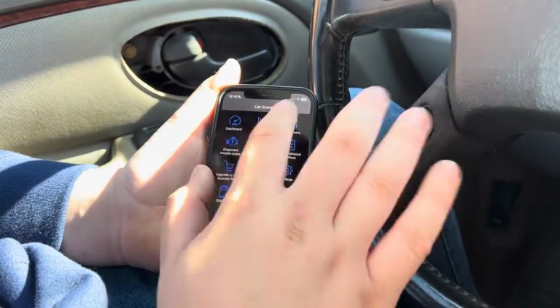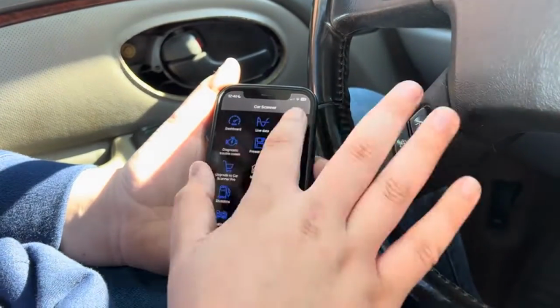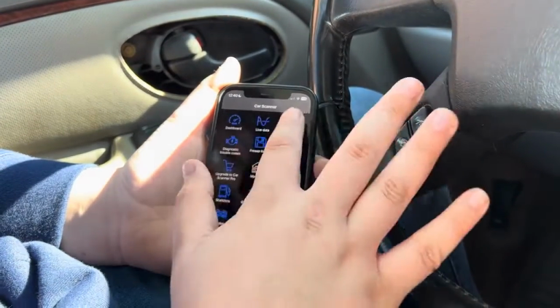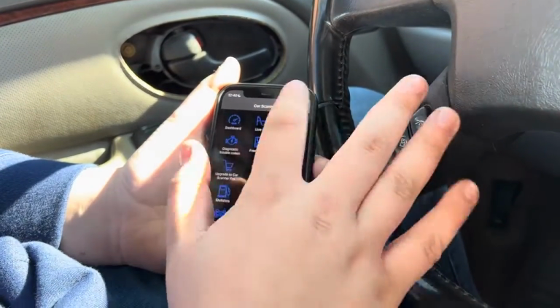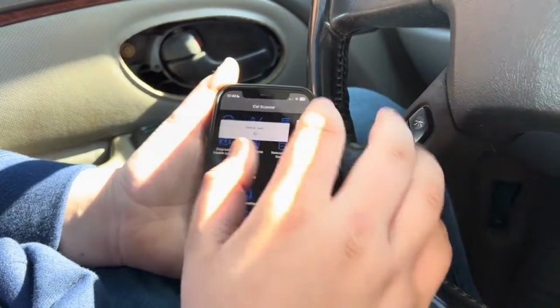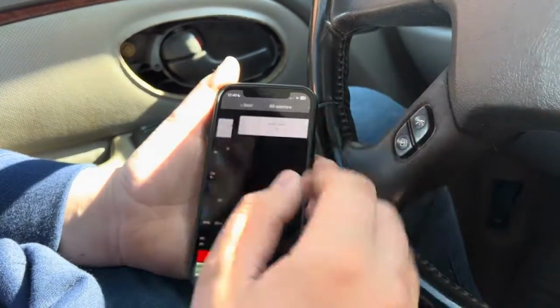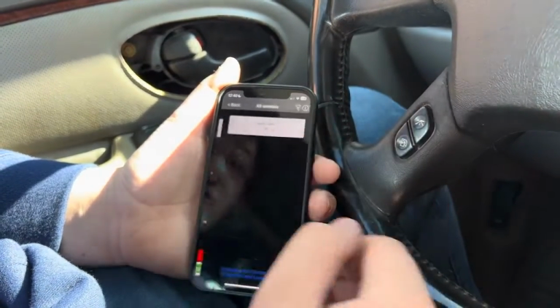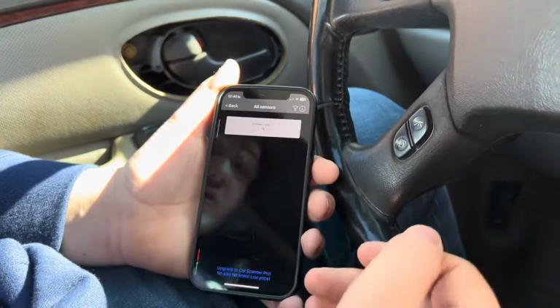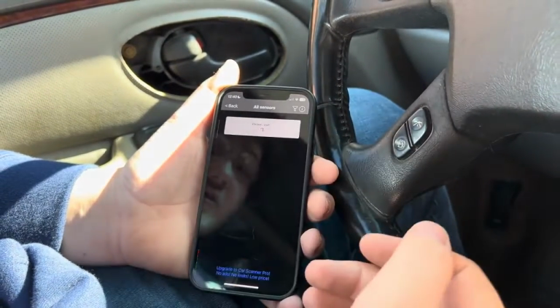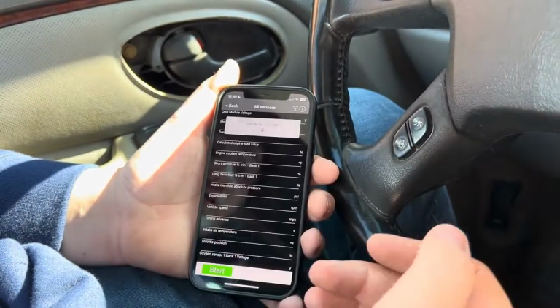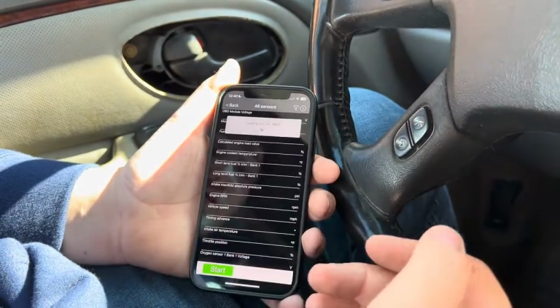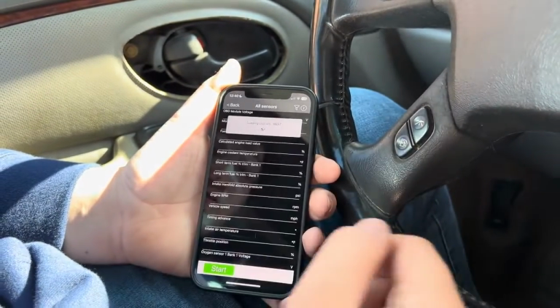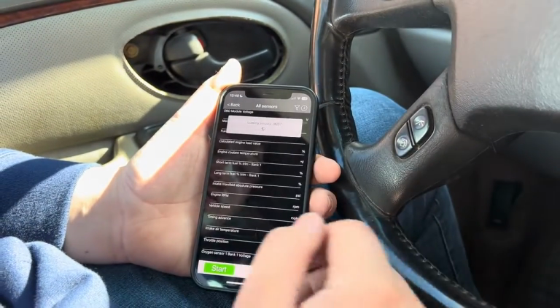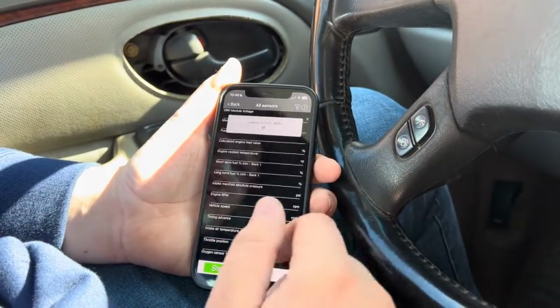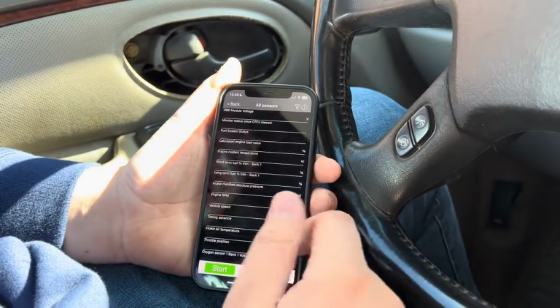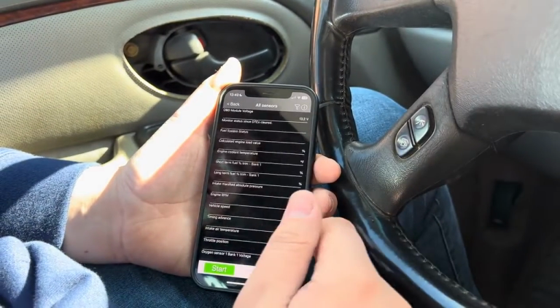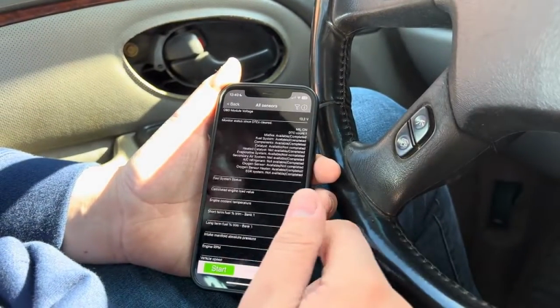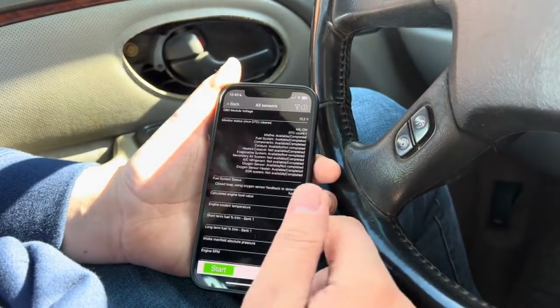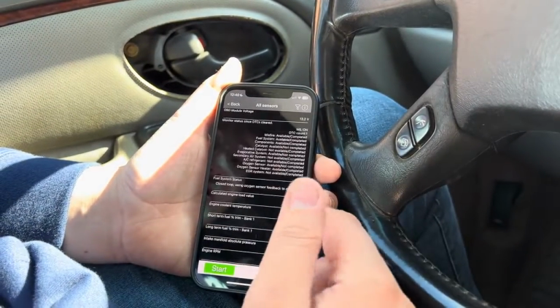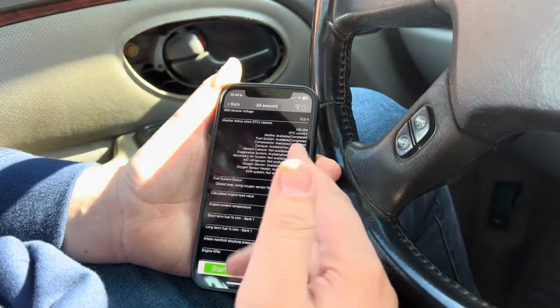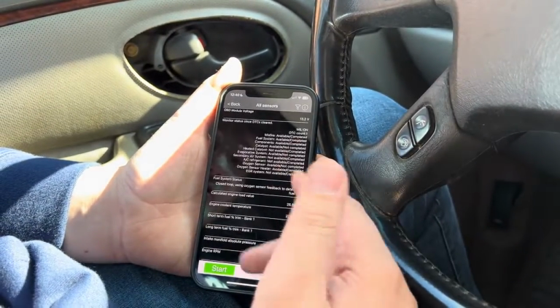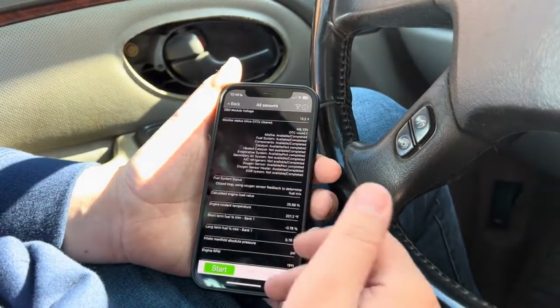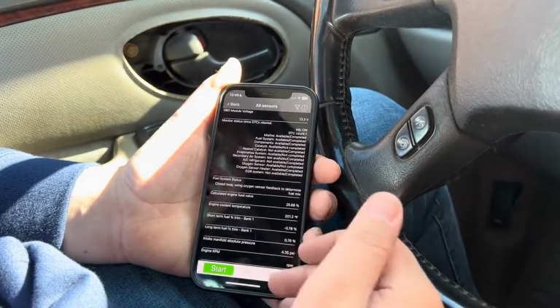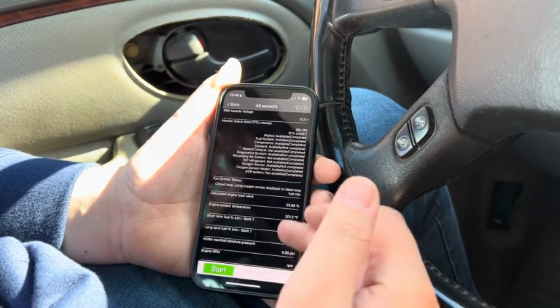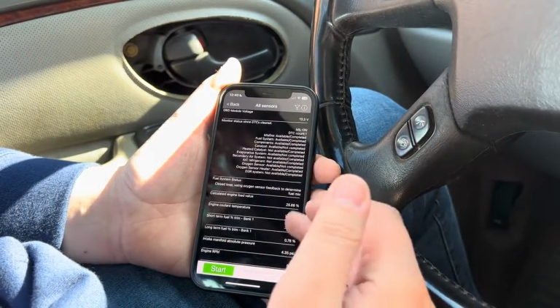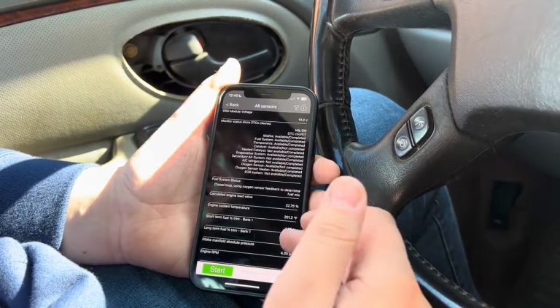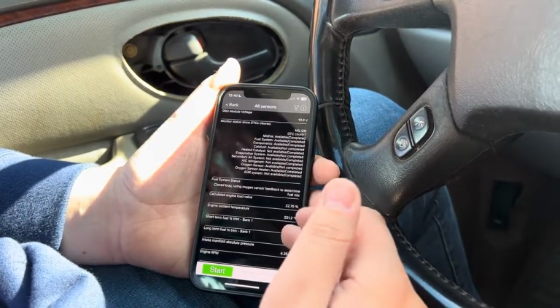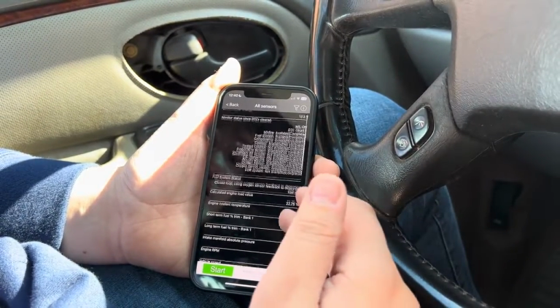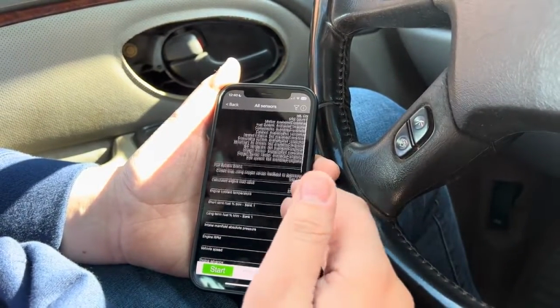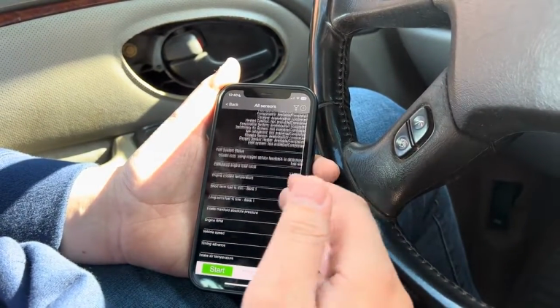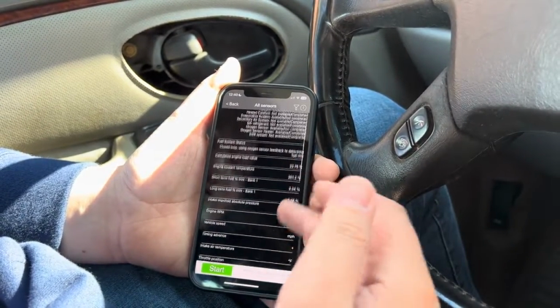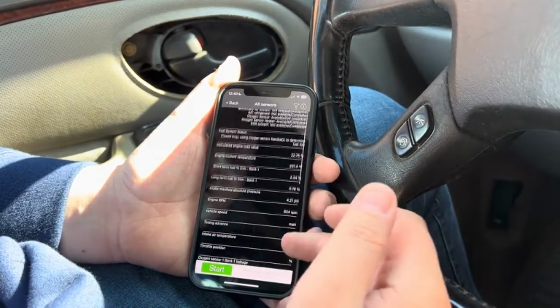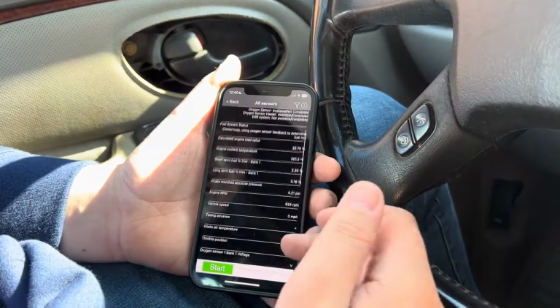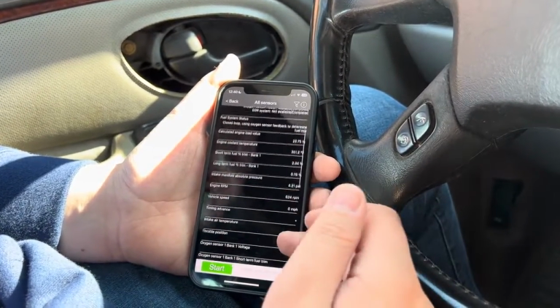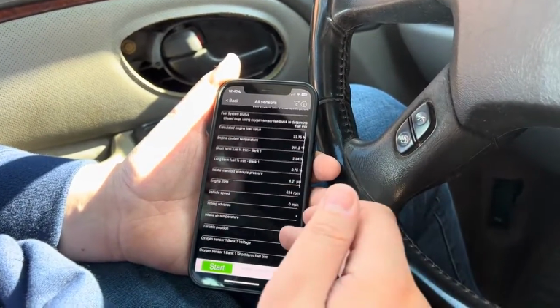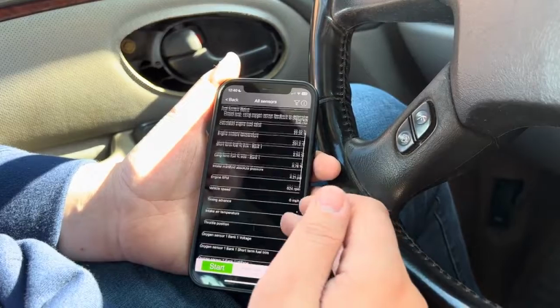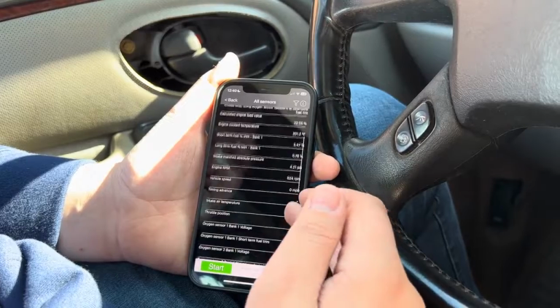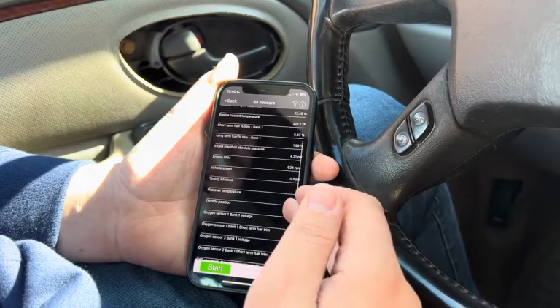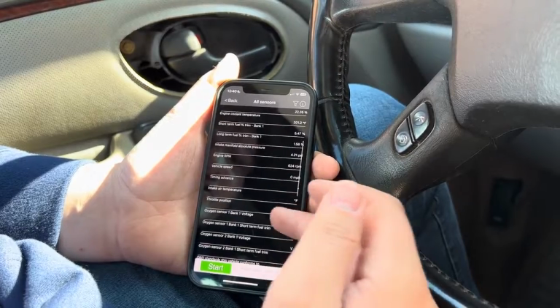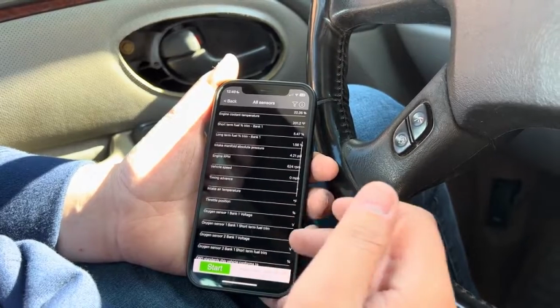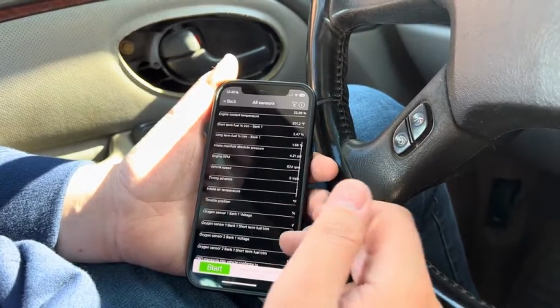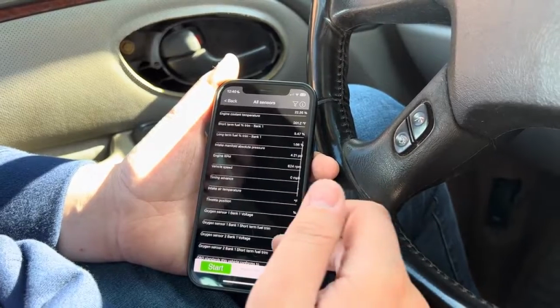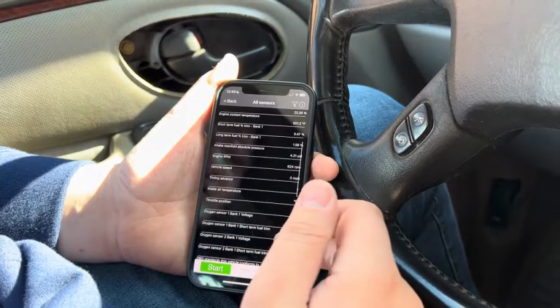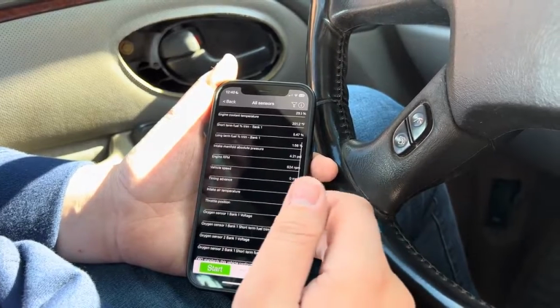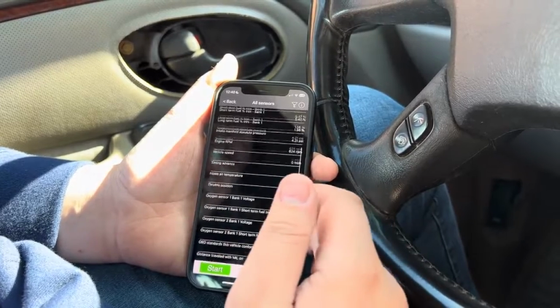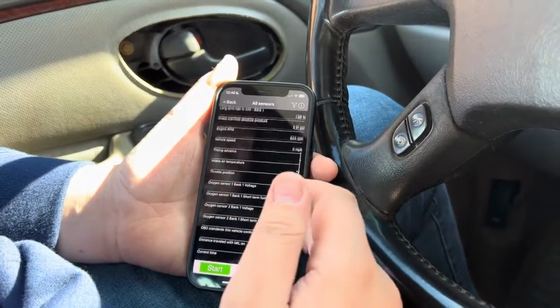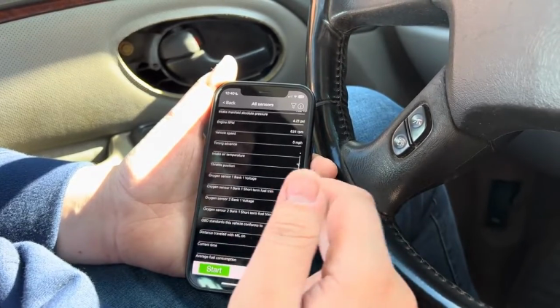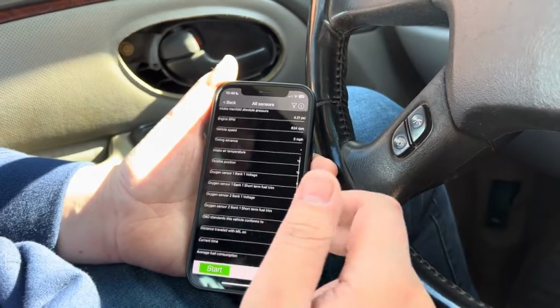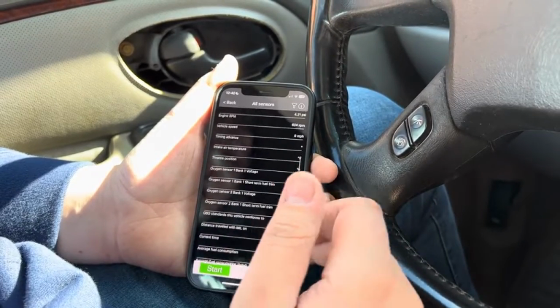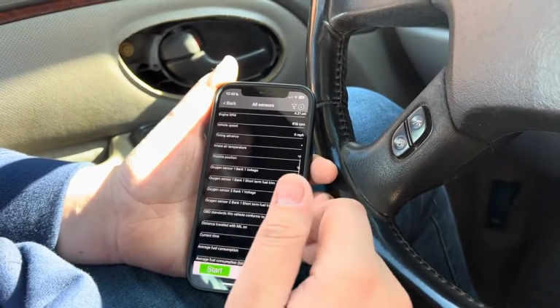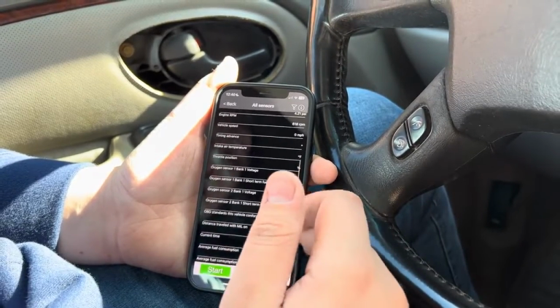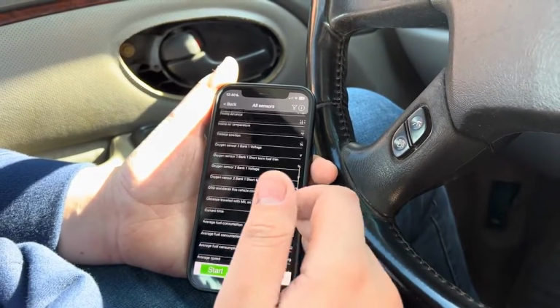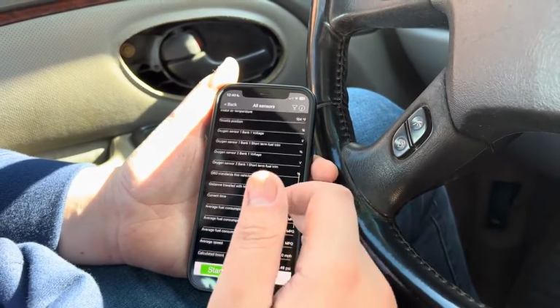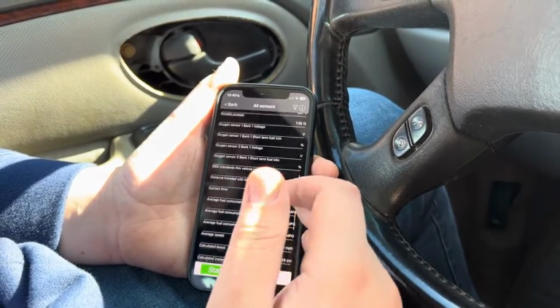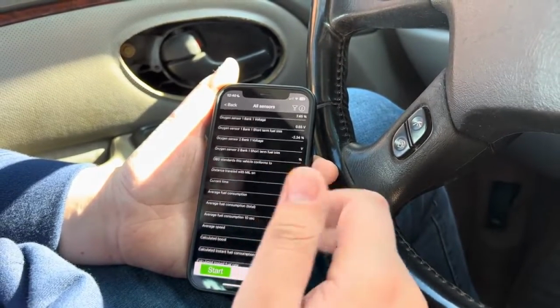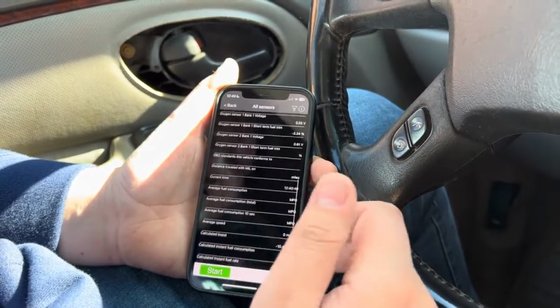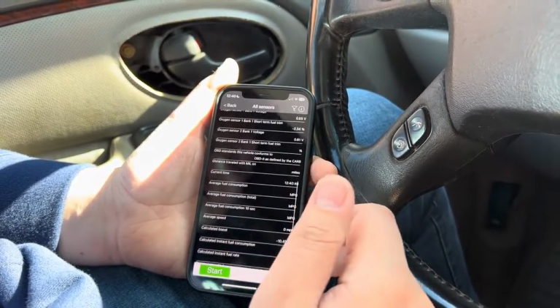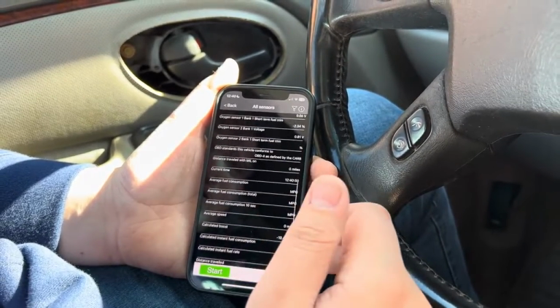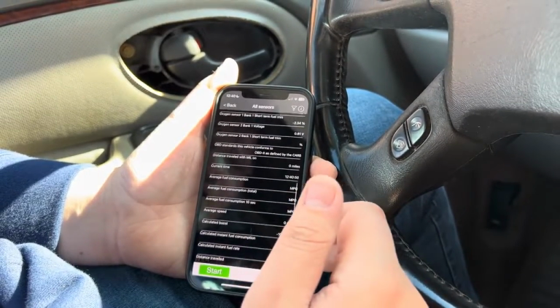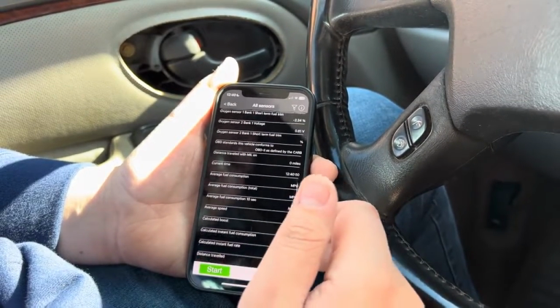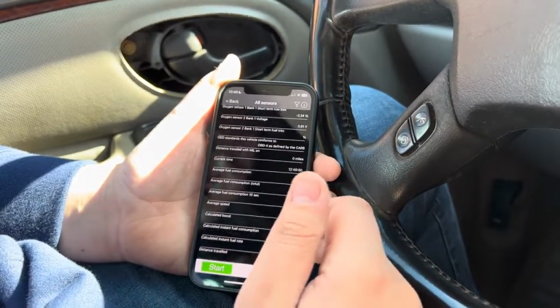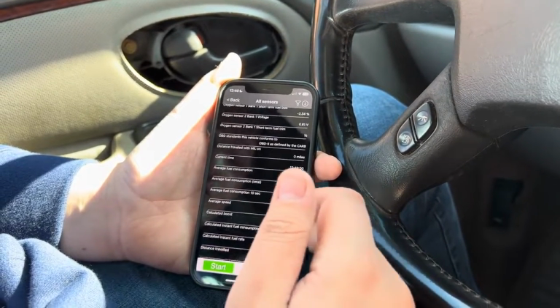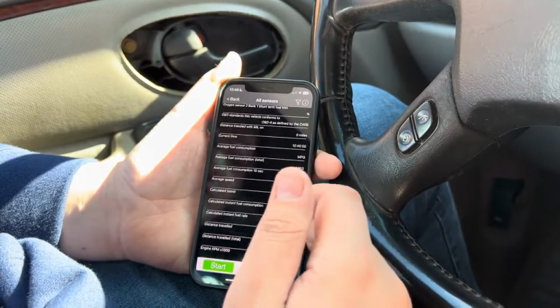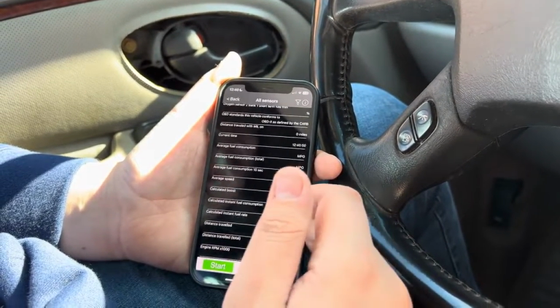You can also click 'All Sensors,' and it'll show you pretty much any sensor that is connected to the OBD port — you can see all of it.